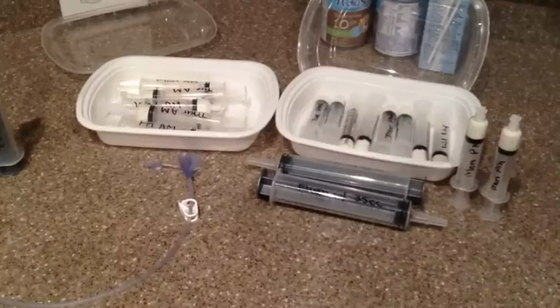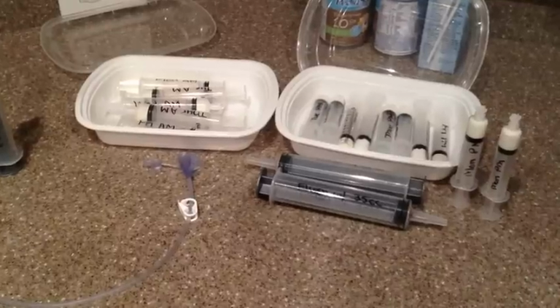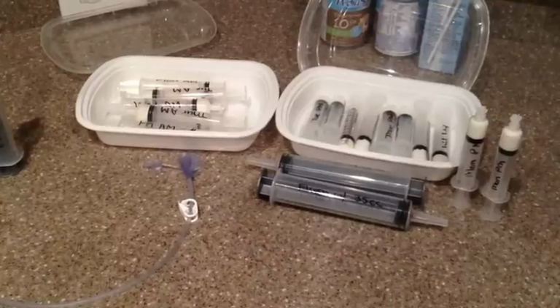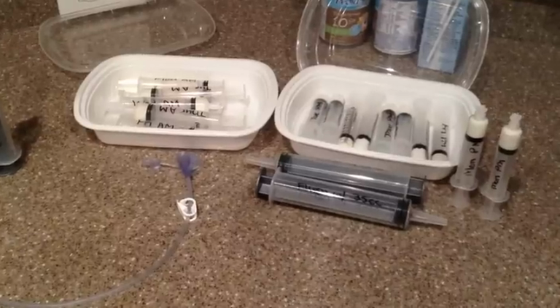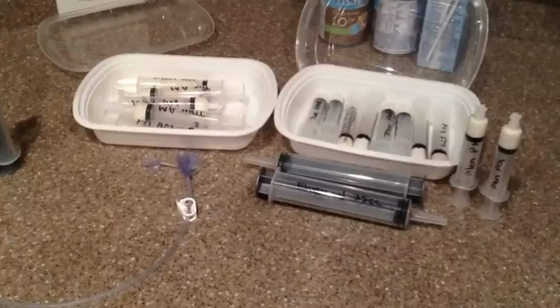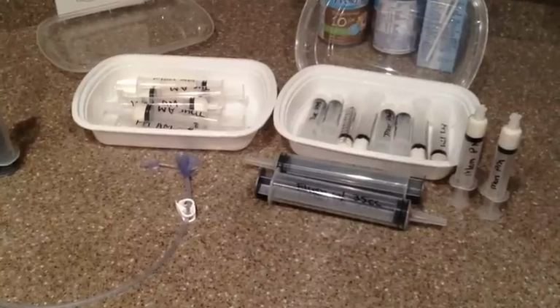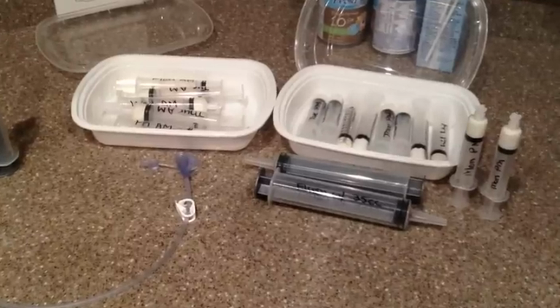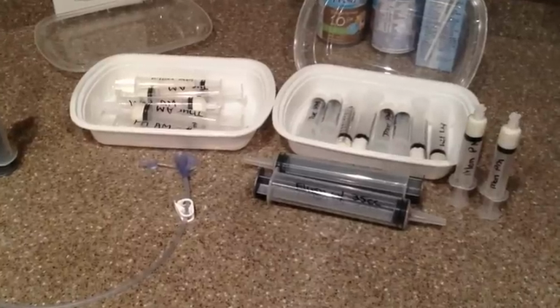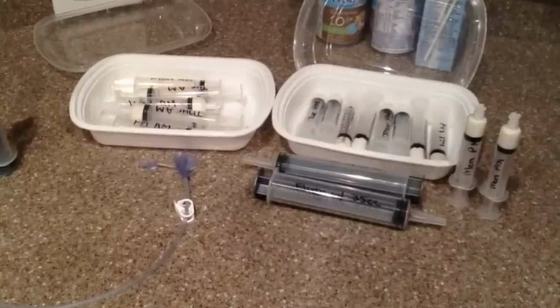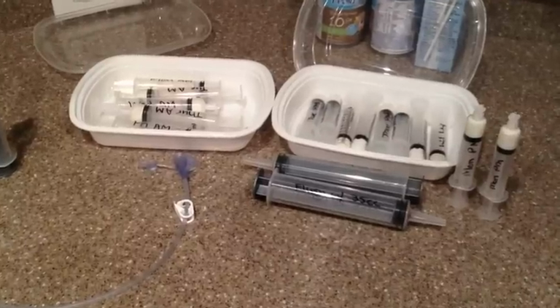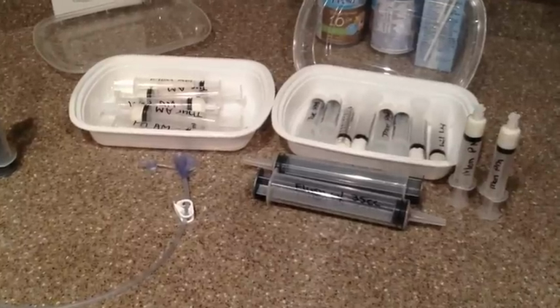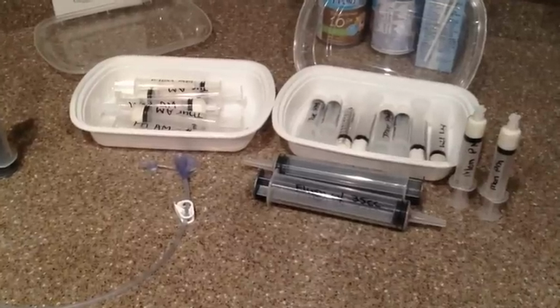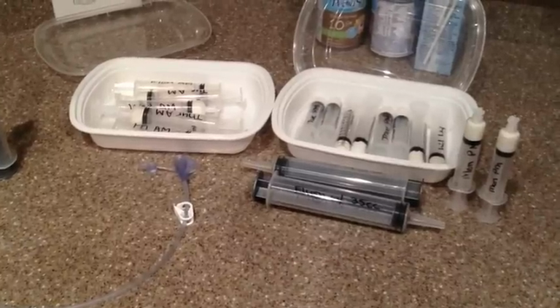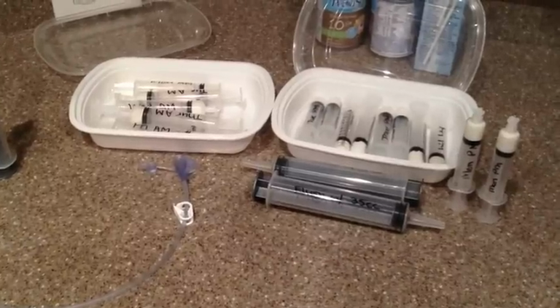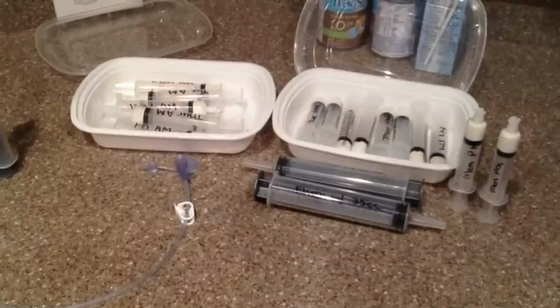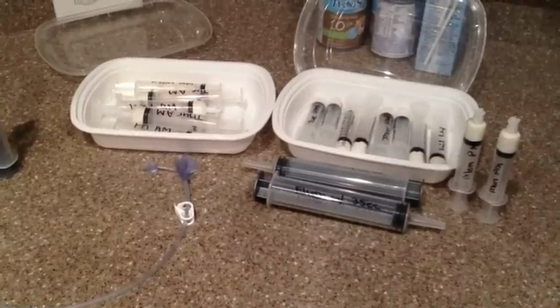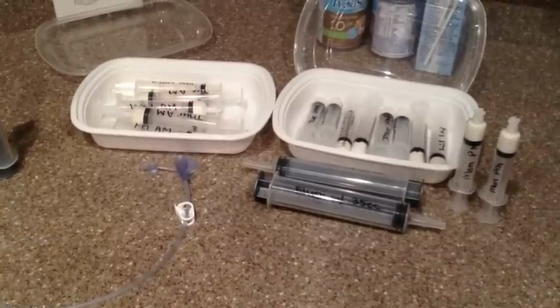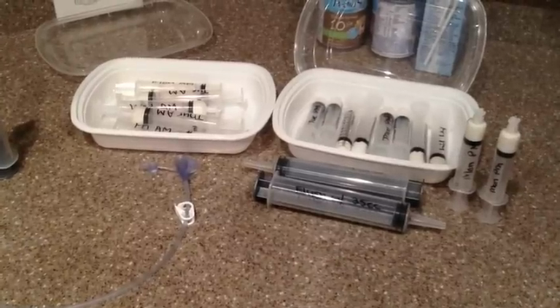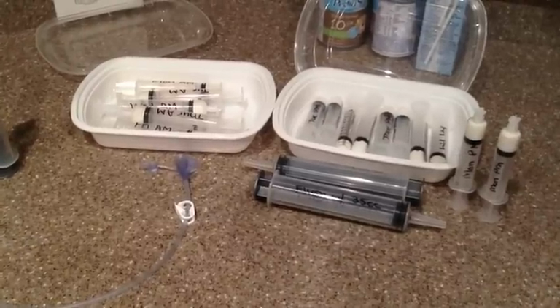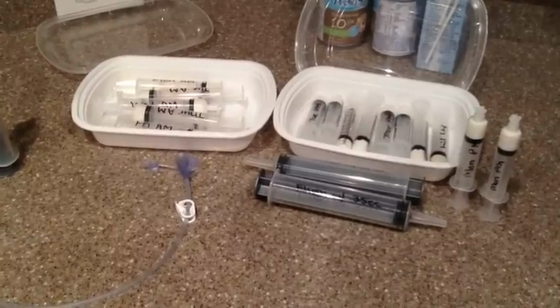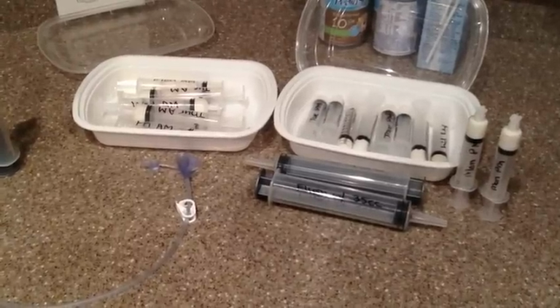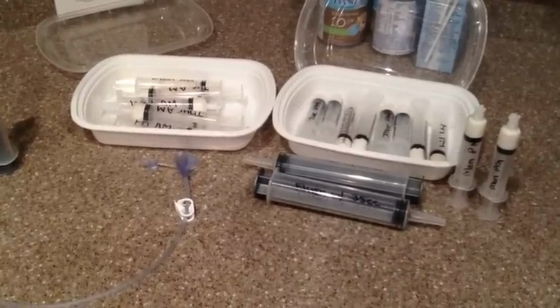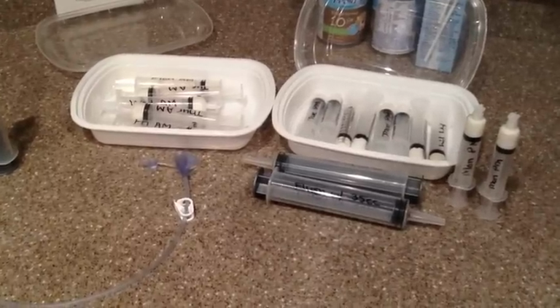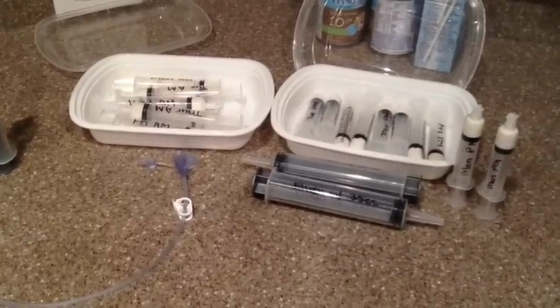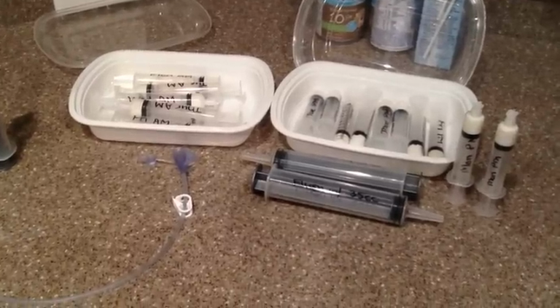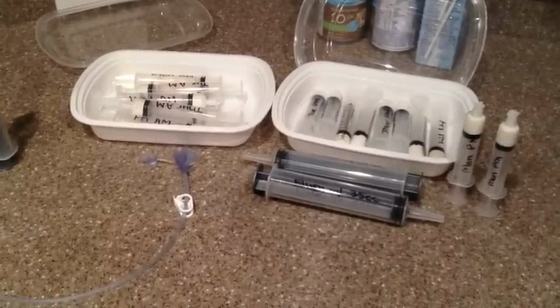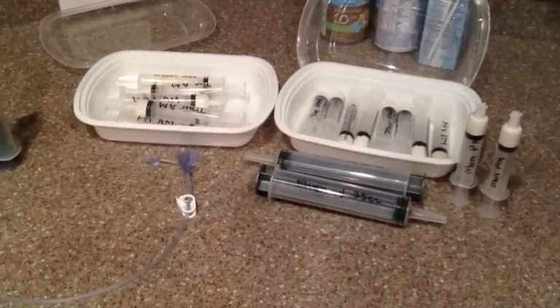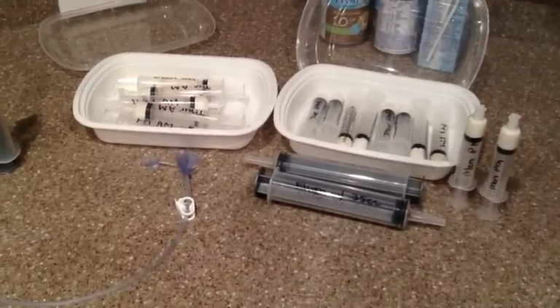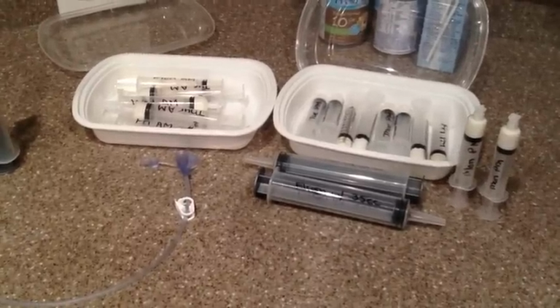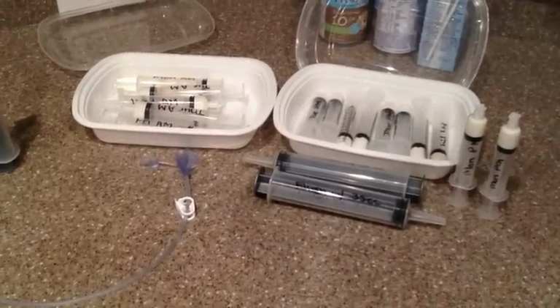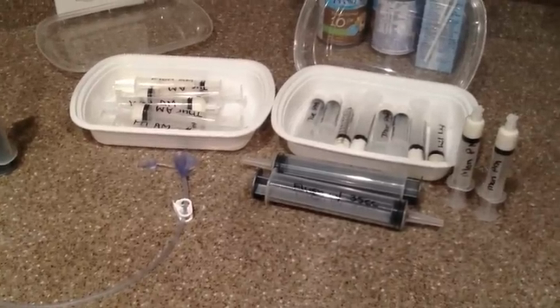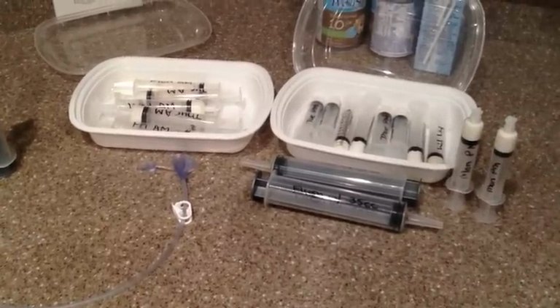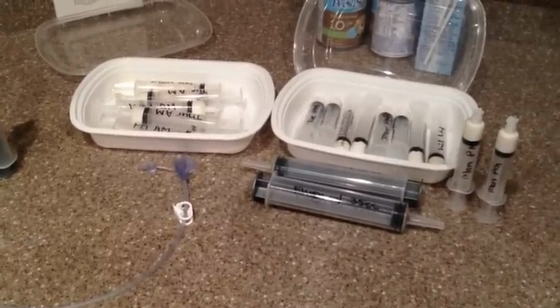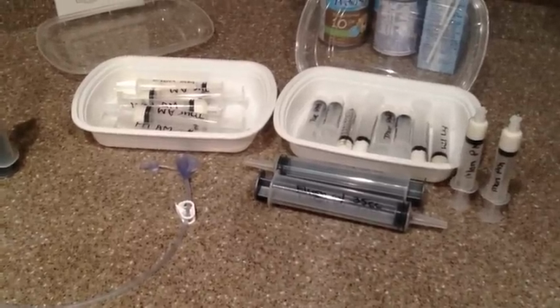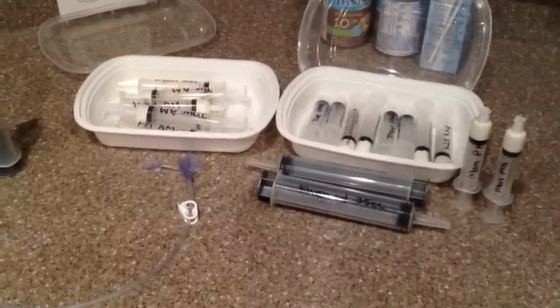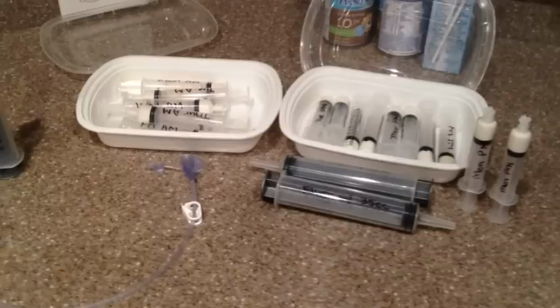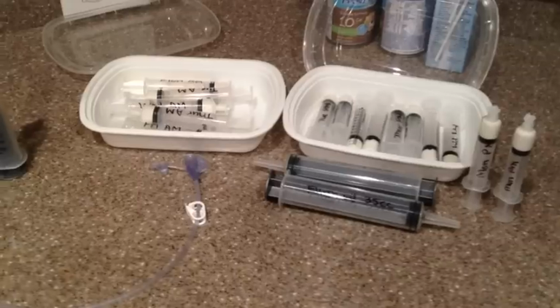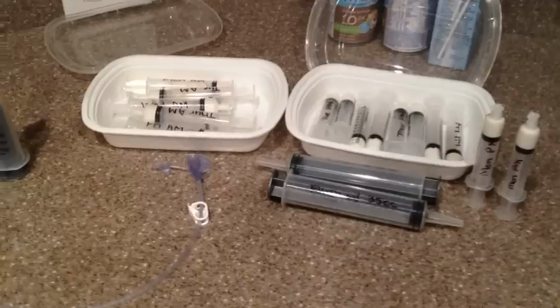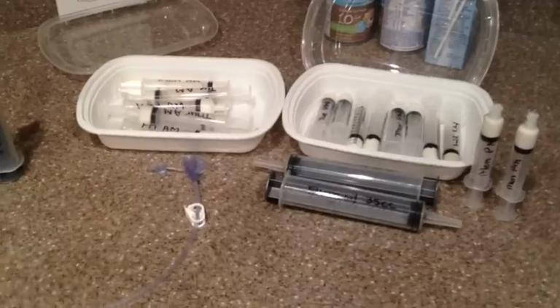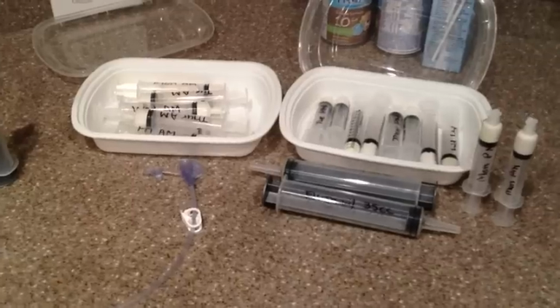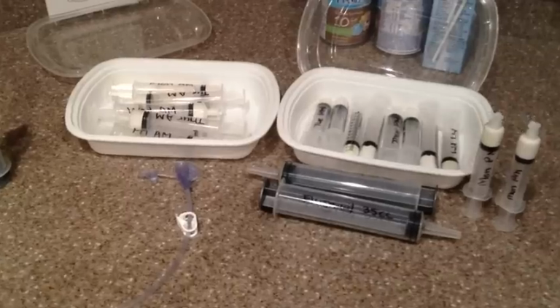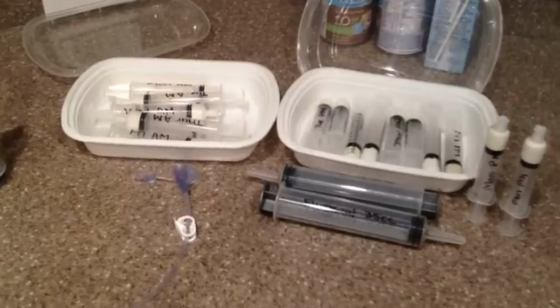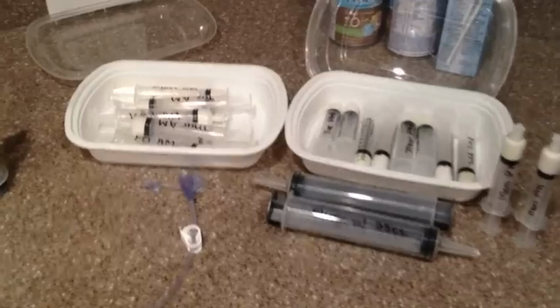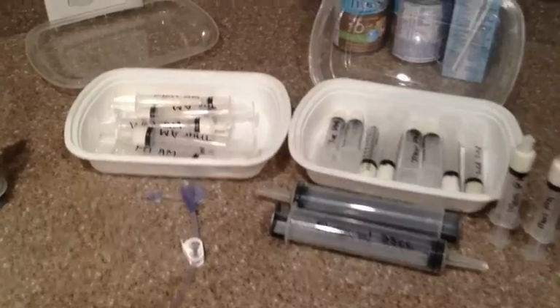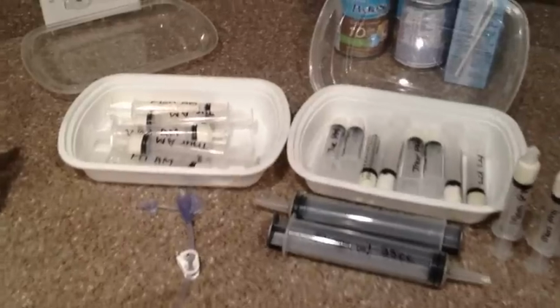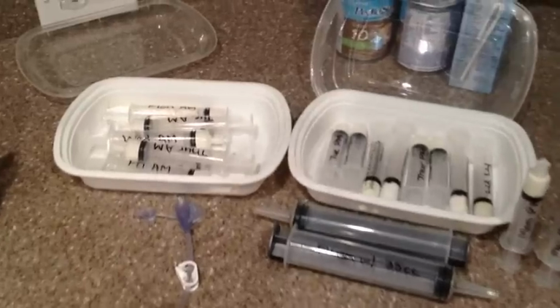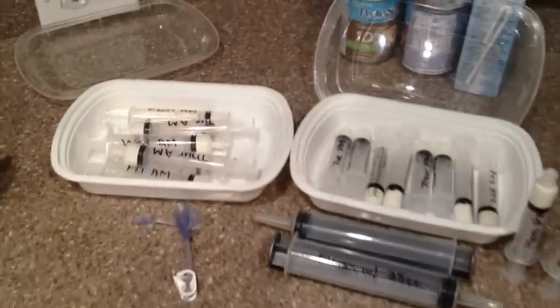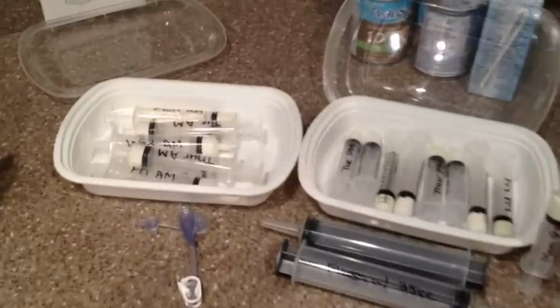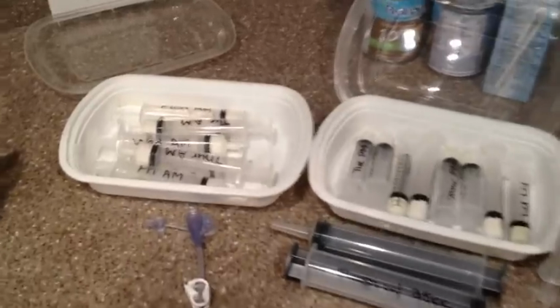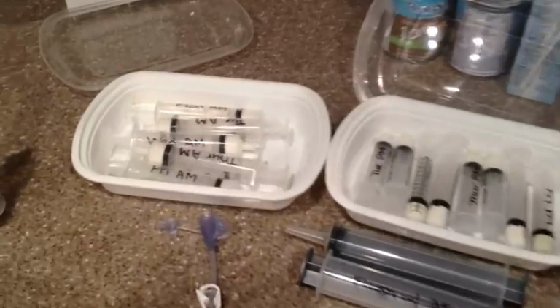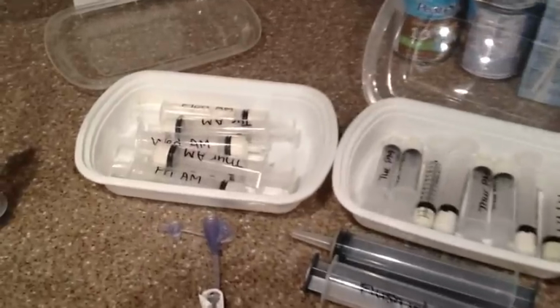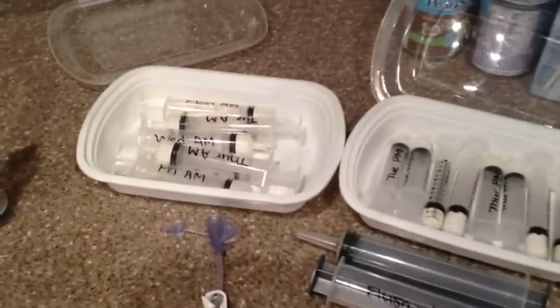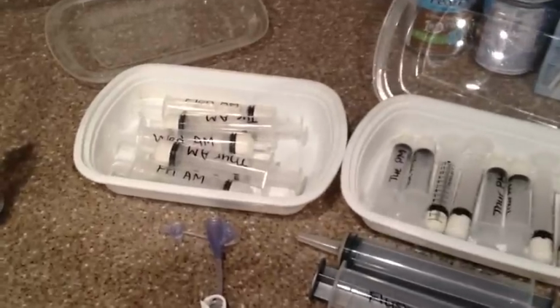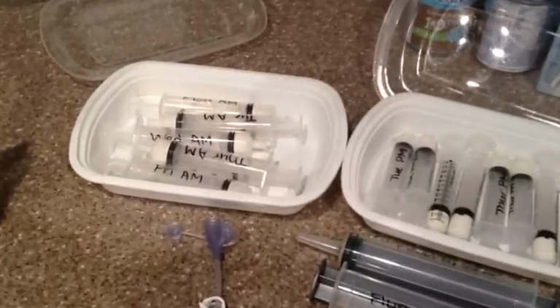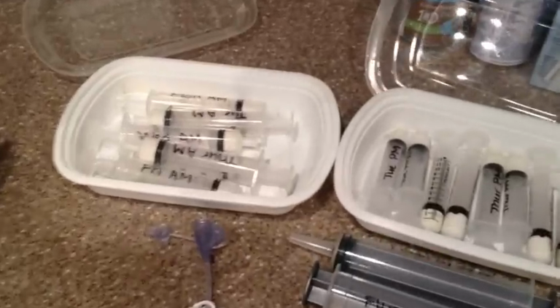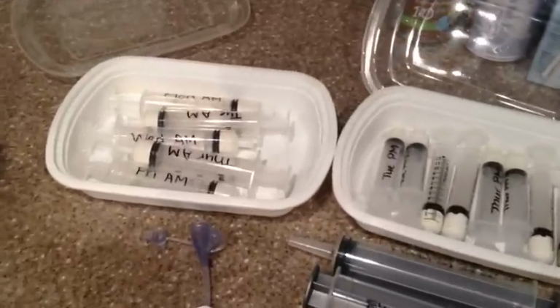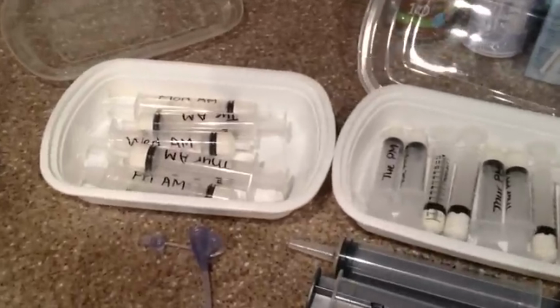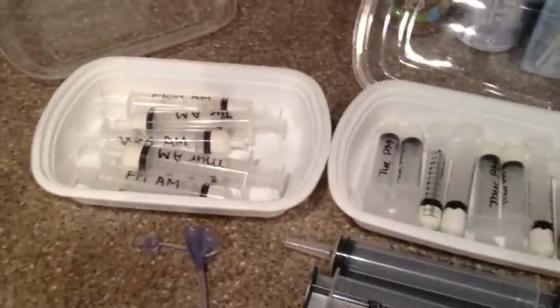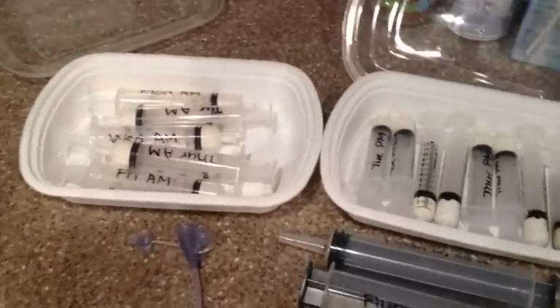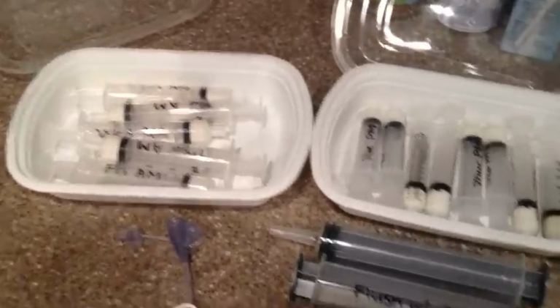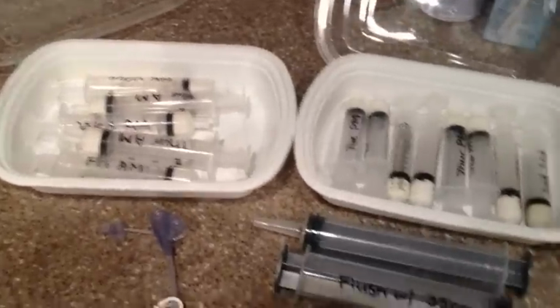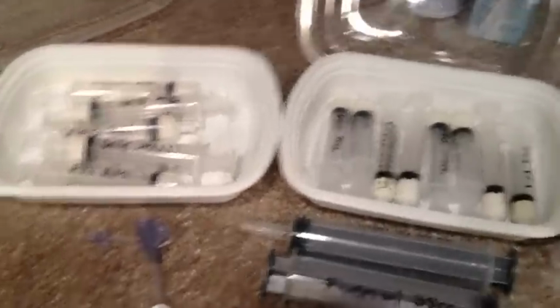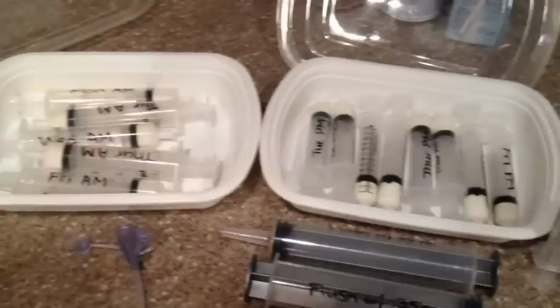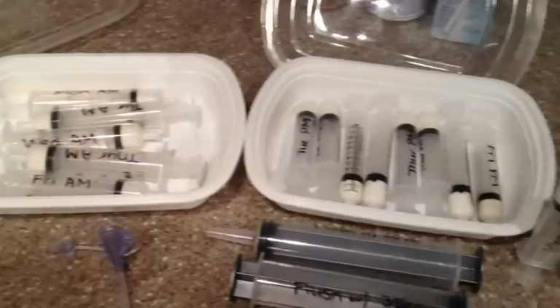Now we're ready to give Eli his medicine. We've gone ahead and prepared all the meds and the vials and crushed up all his pills for you.